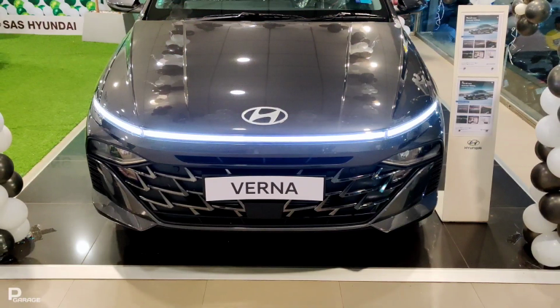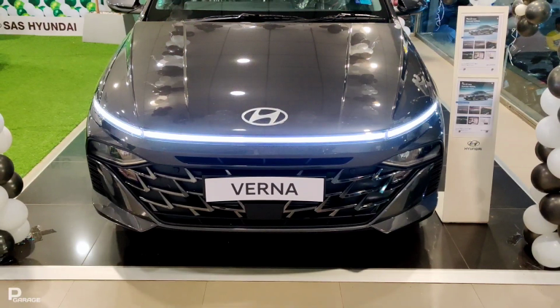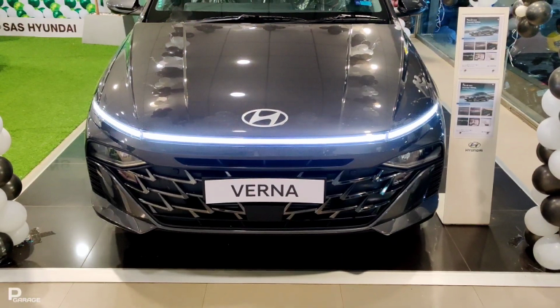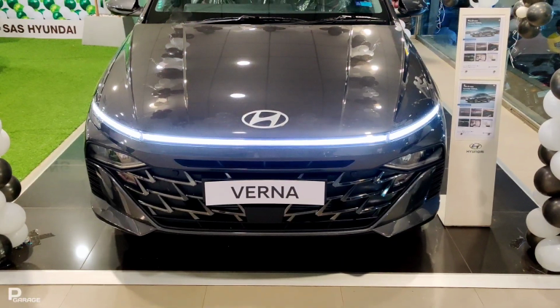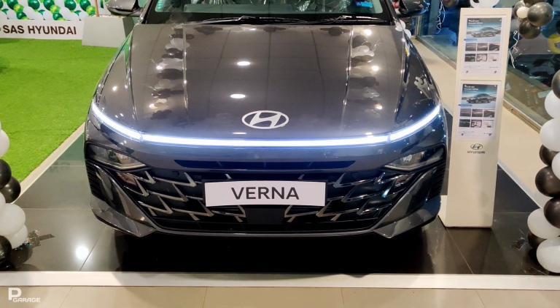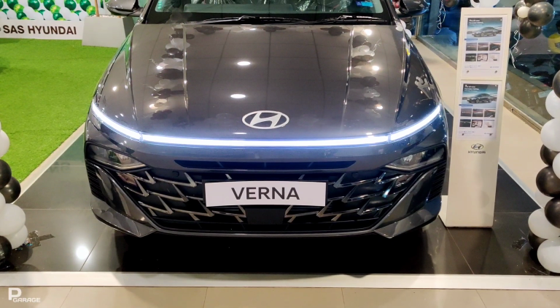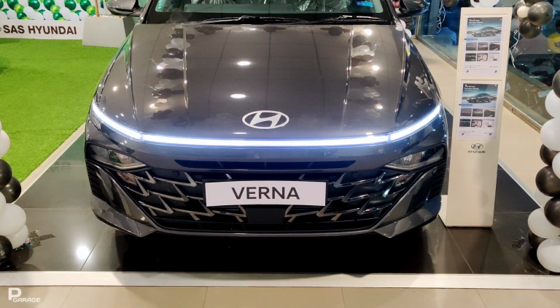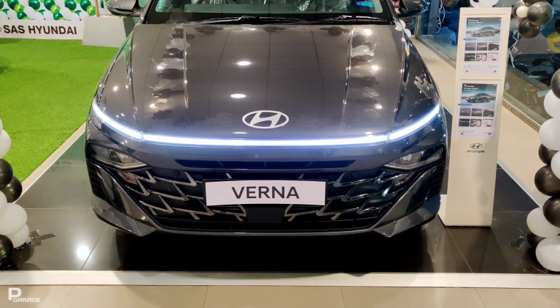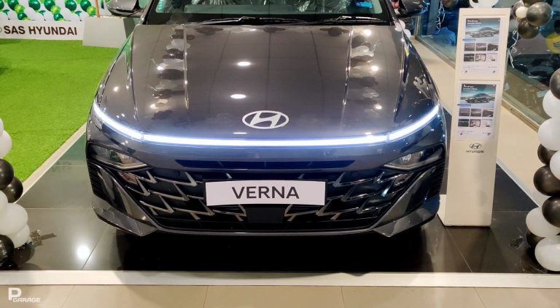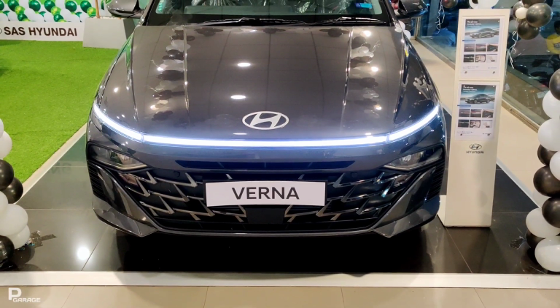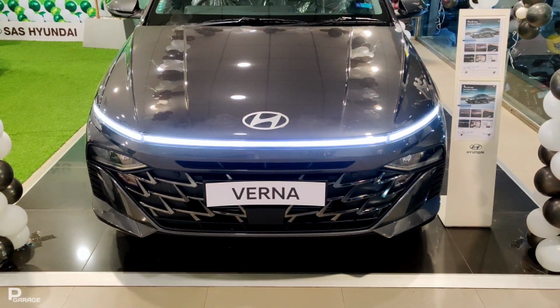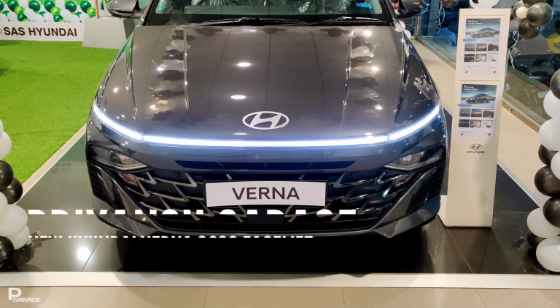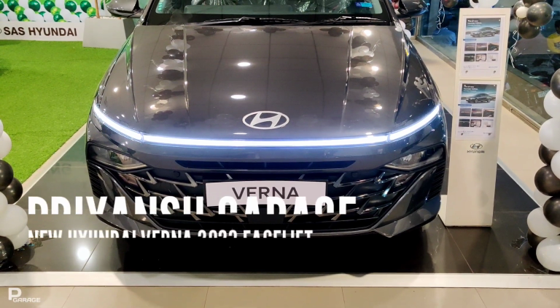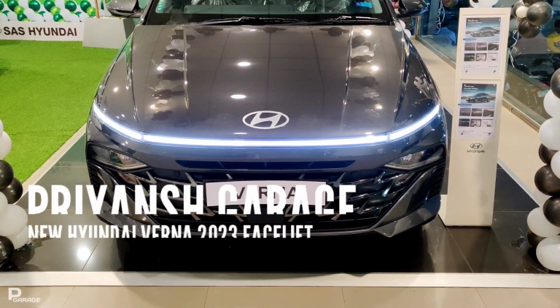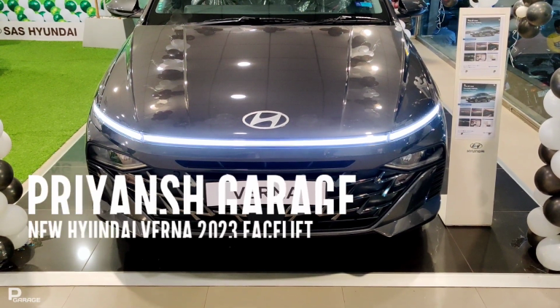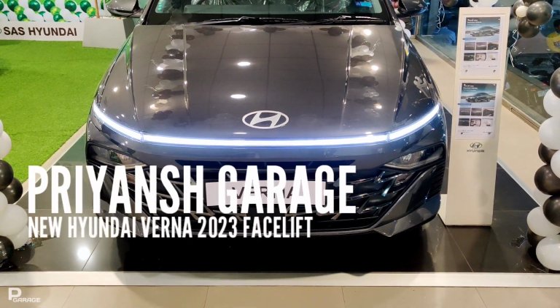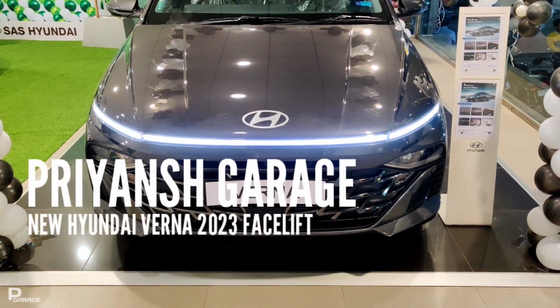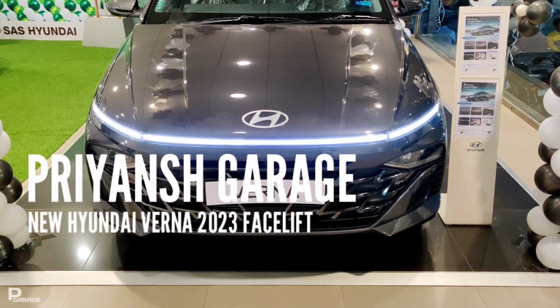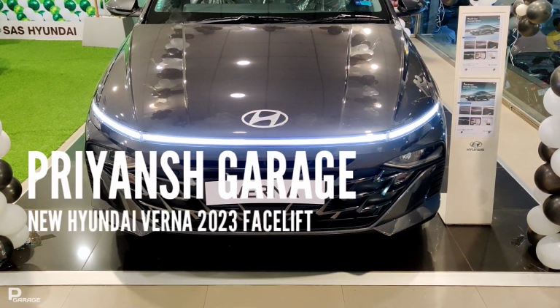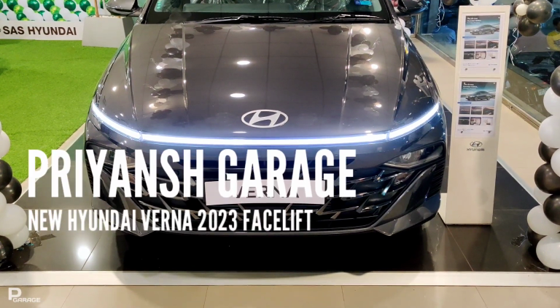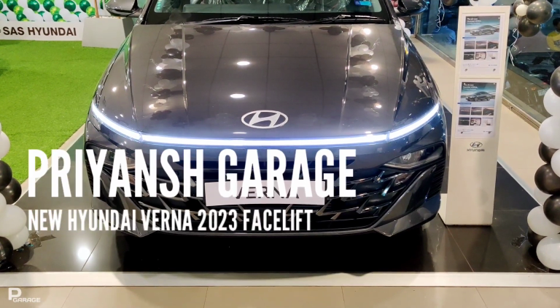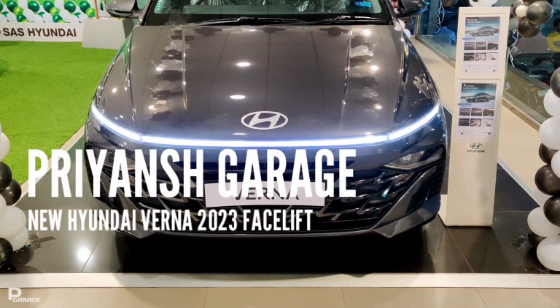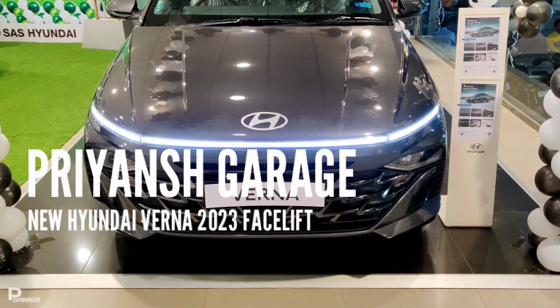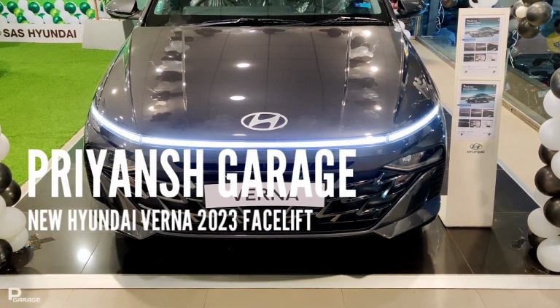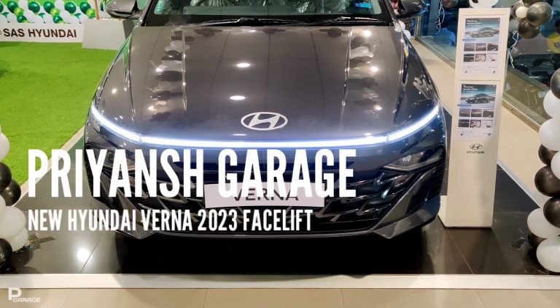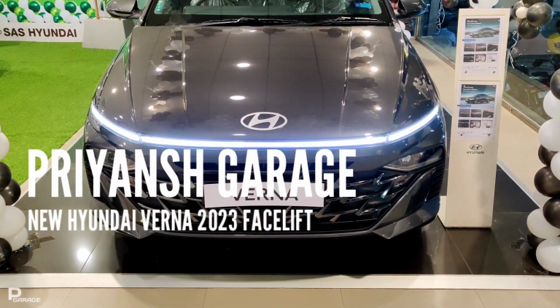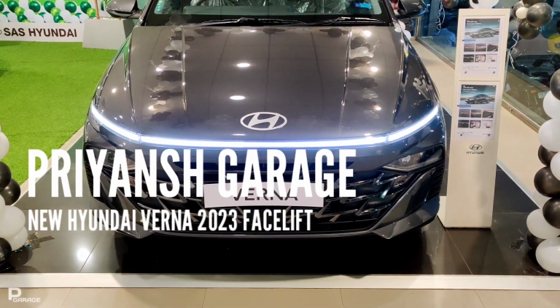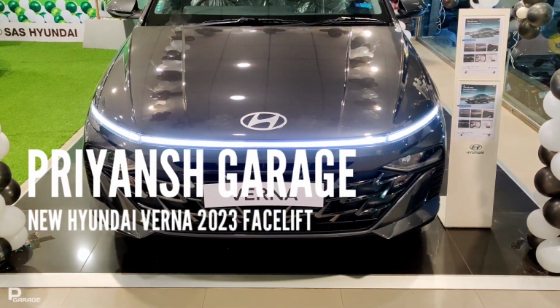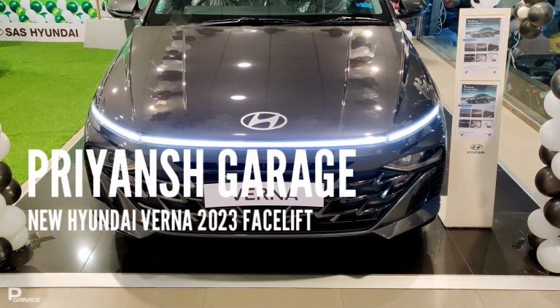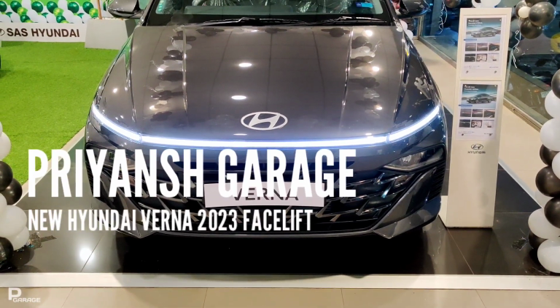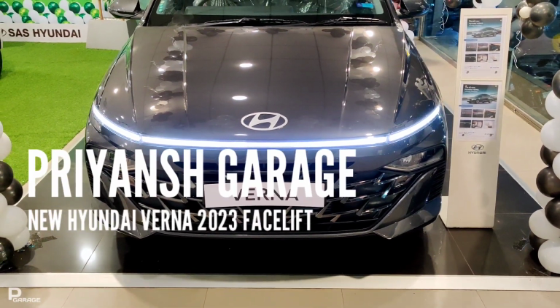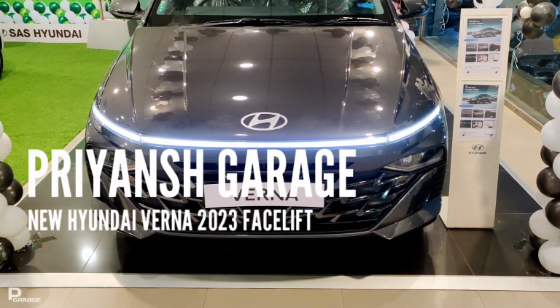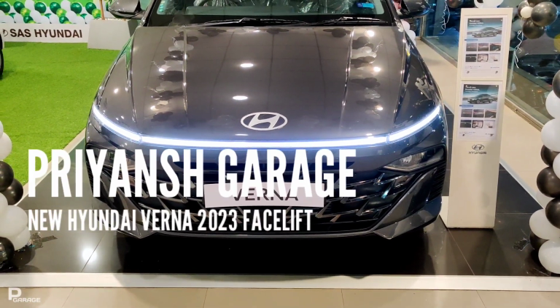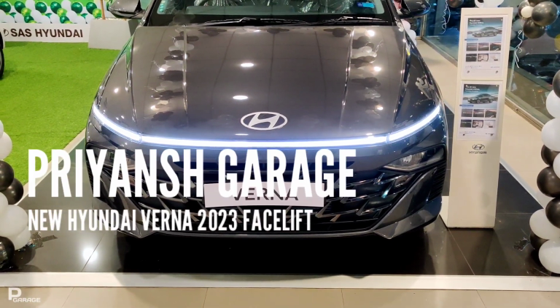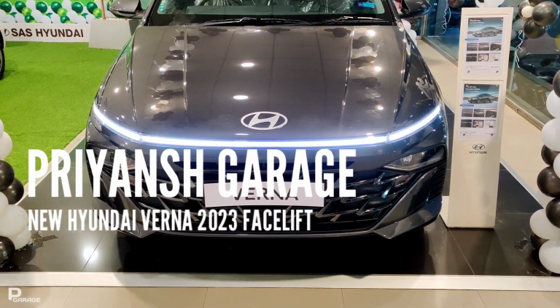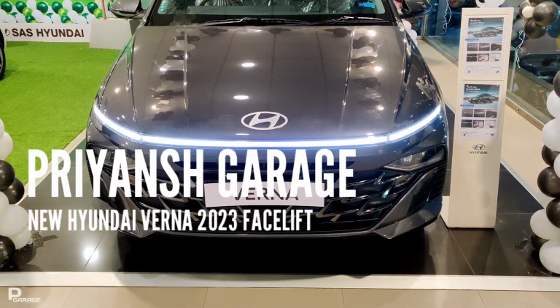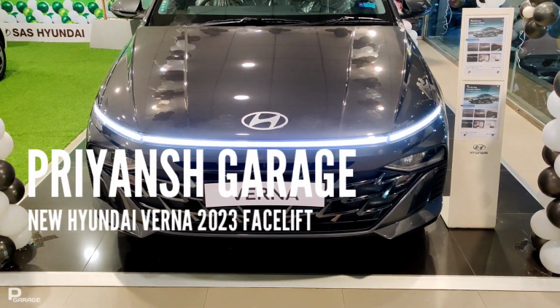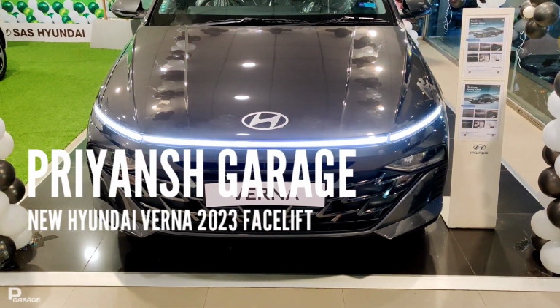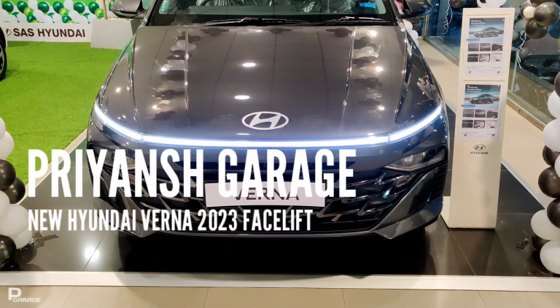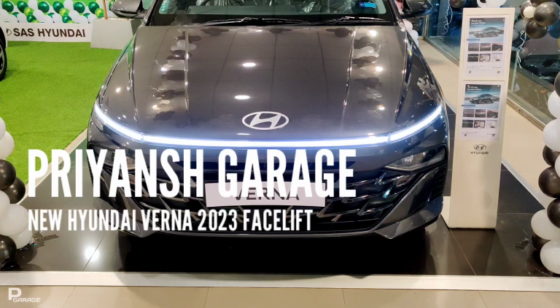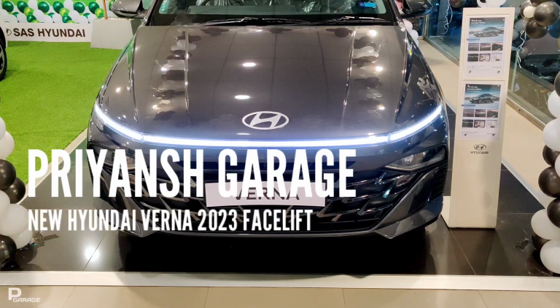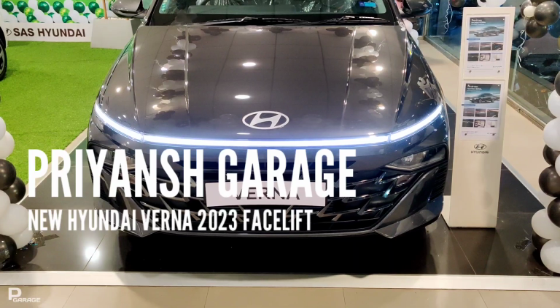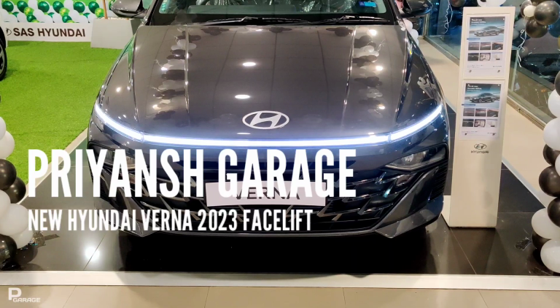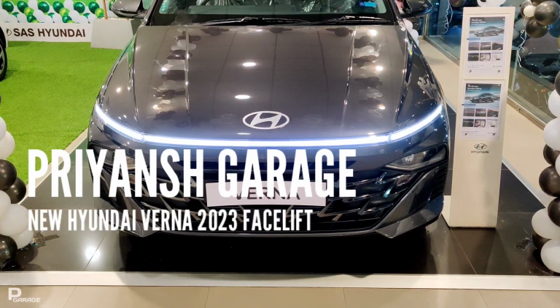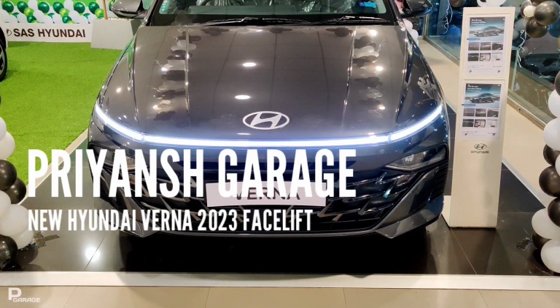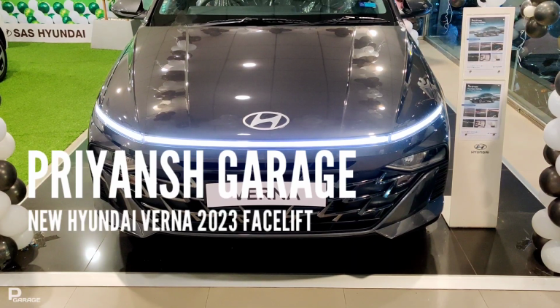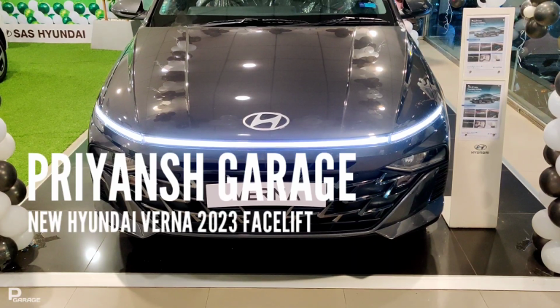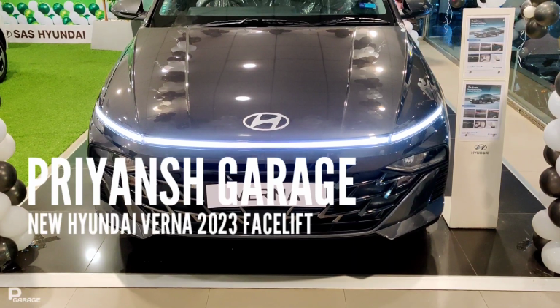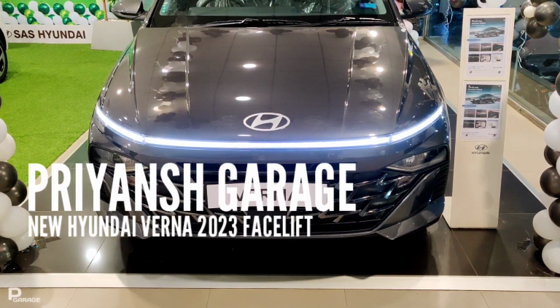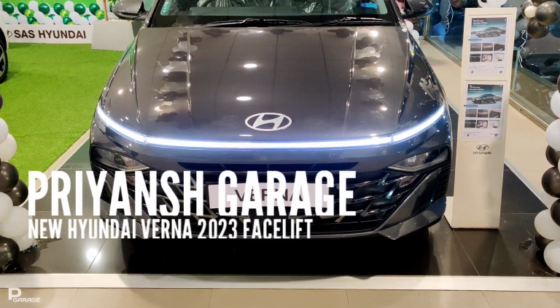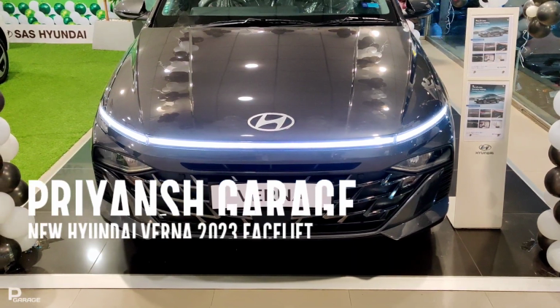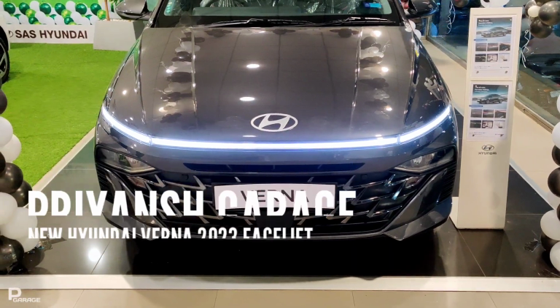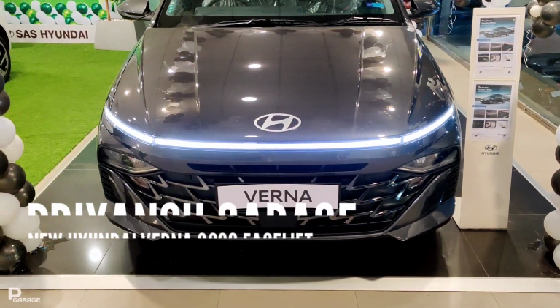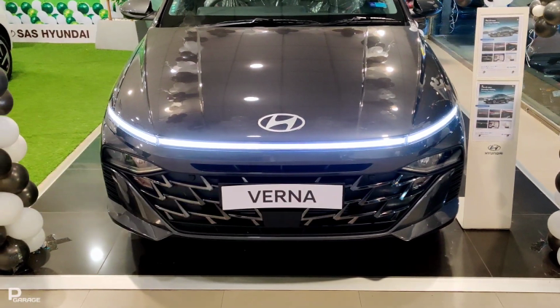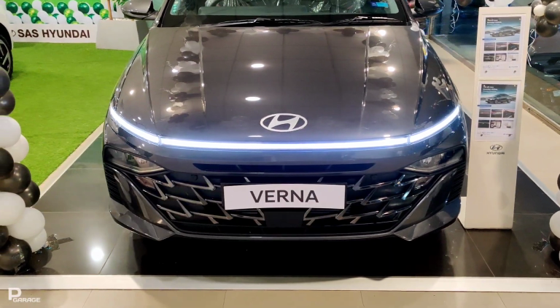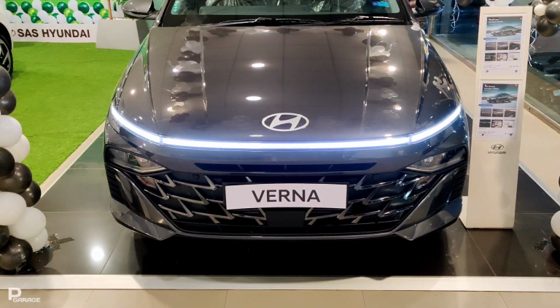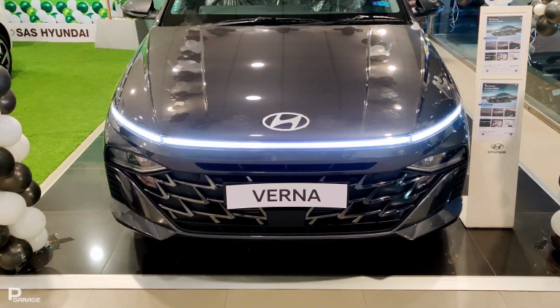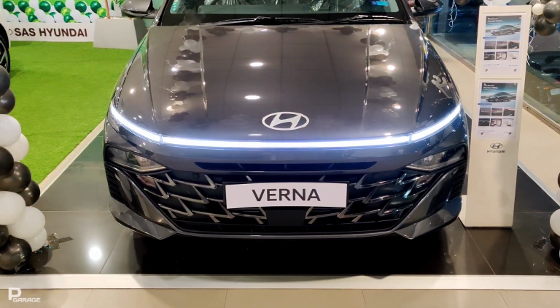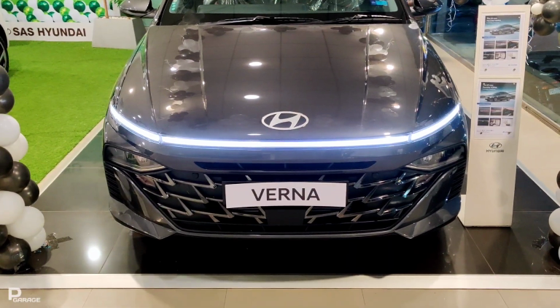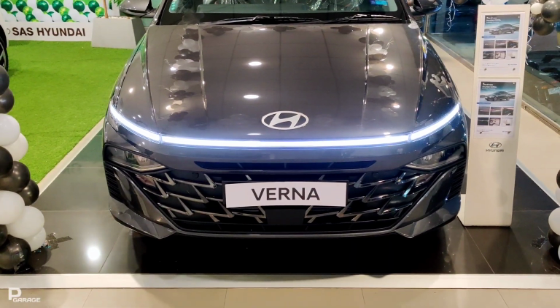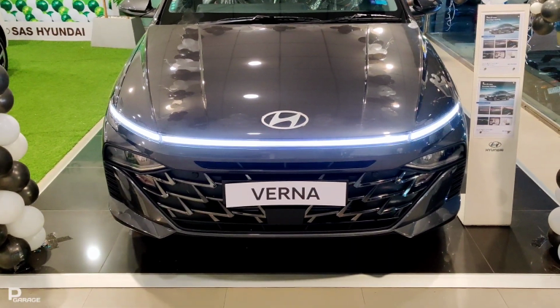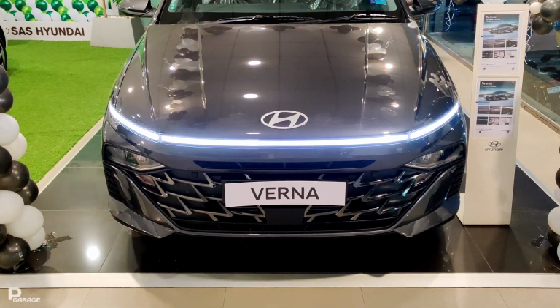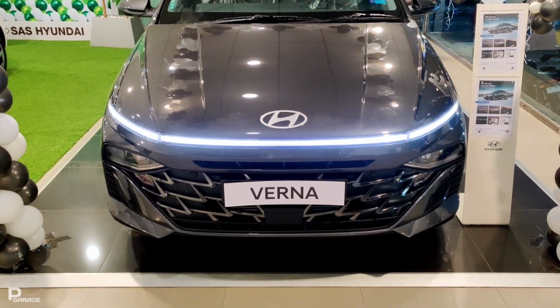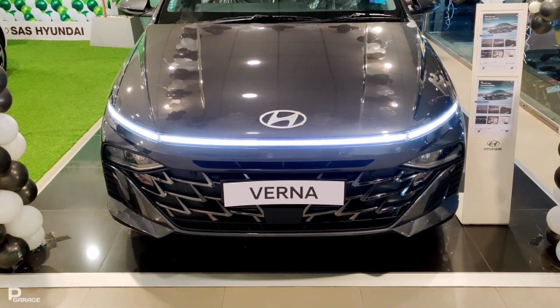Hello guys! Welcome back to Priyan Shigaraj. Friends, today we will talk about the all-new Hyundai Verna 2023 new facelift version.